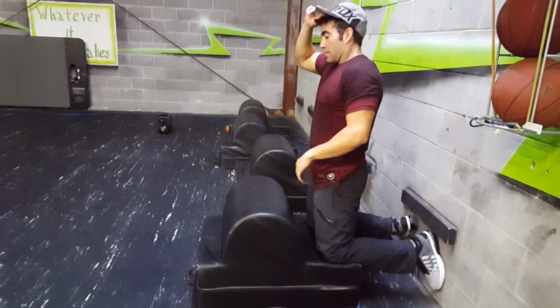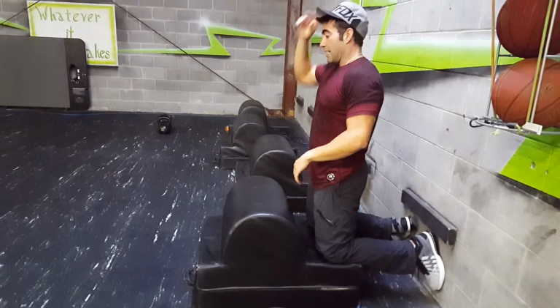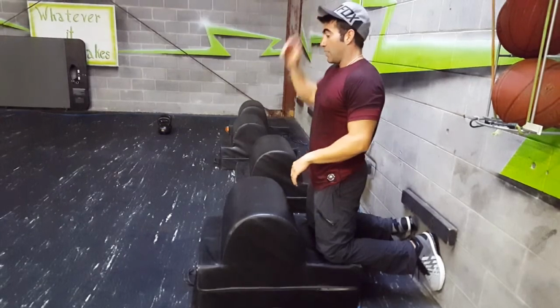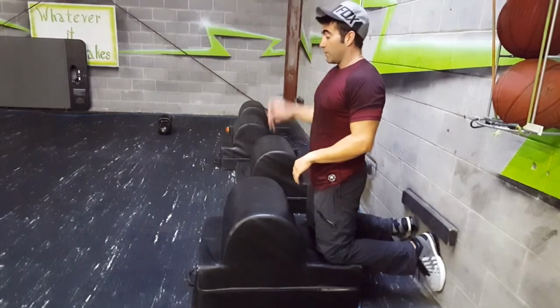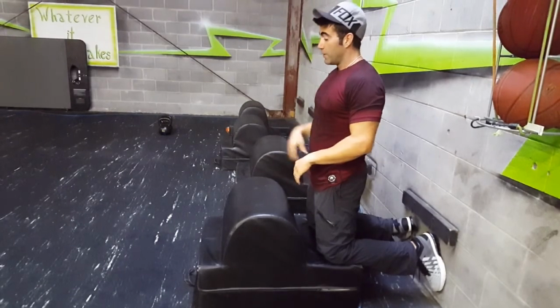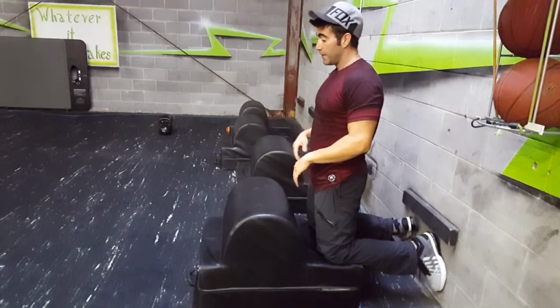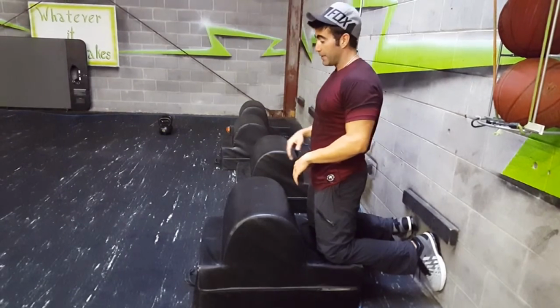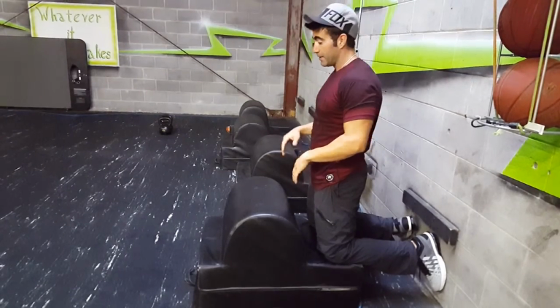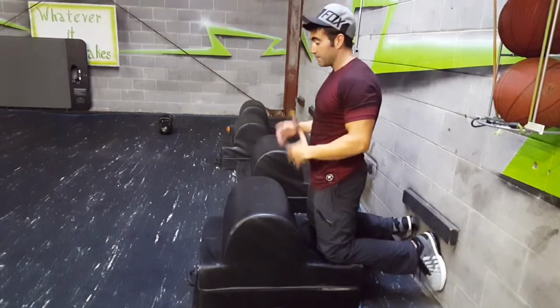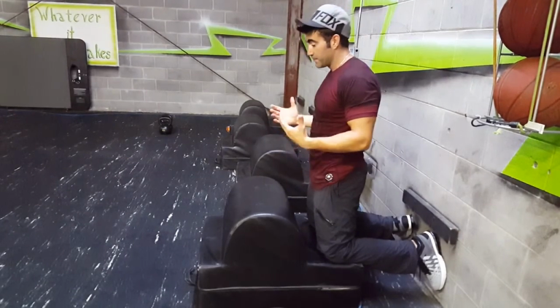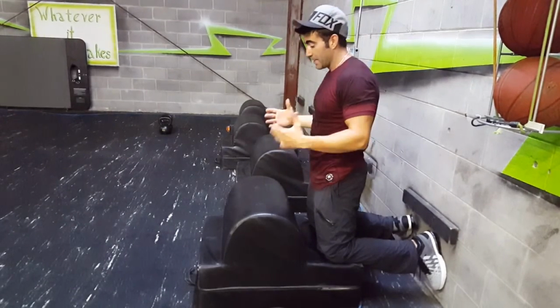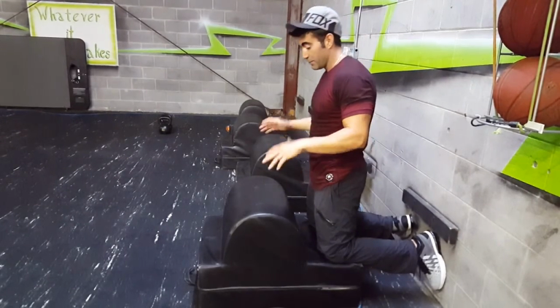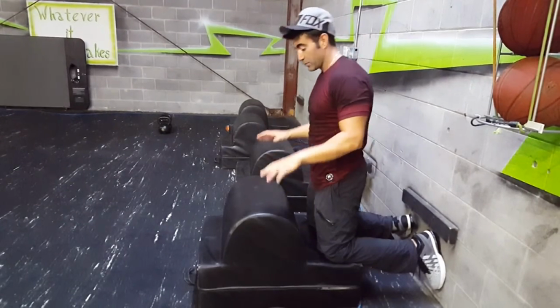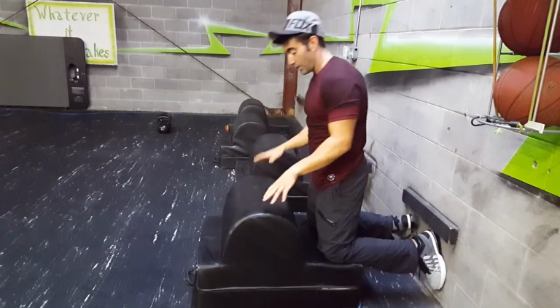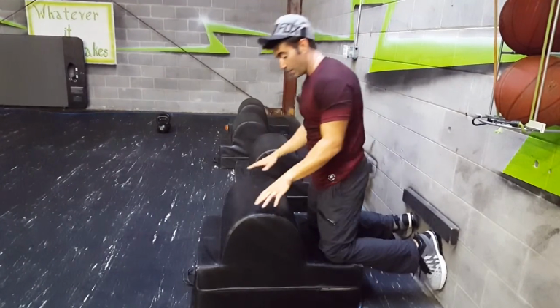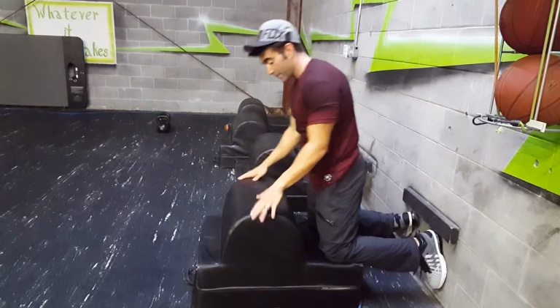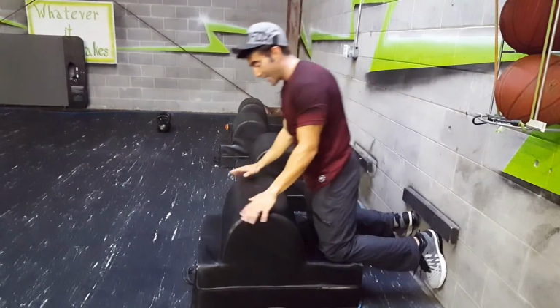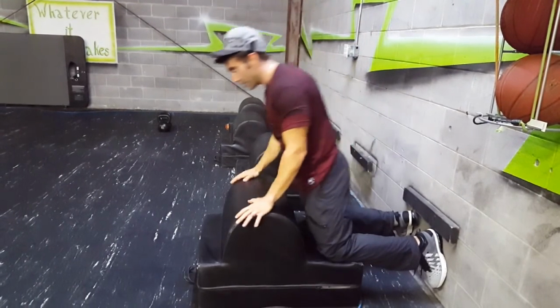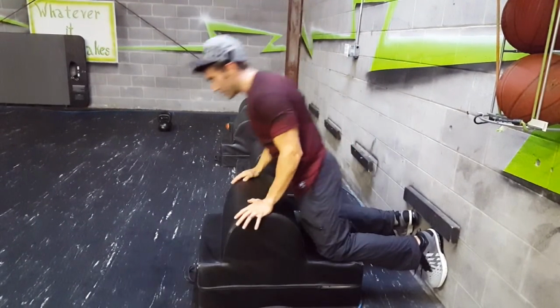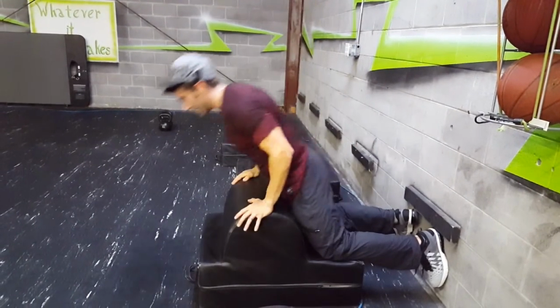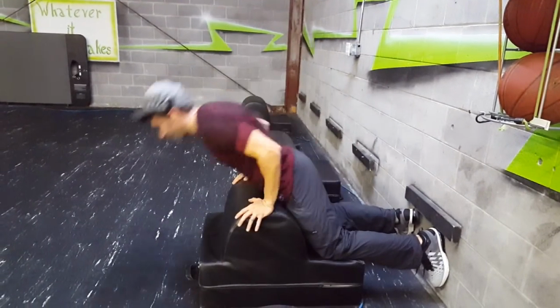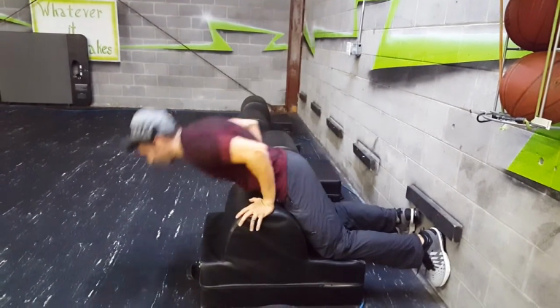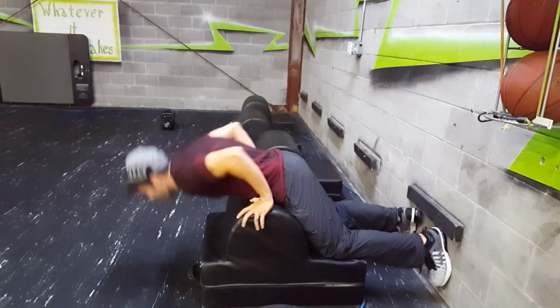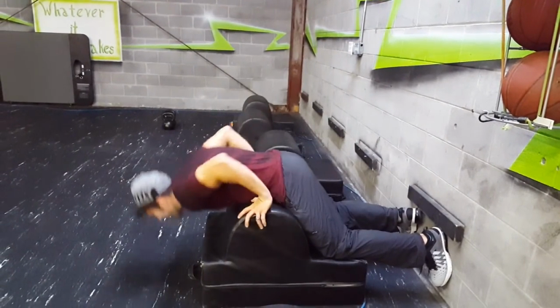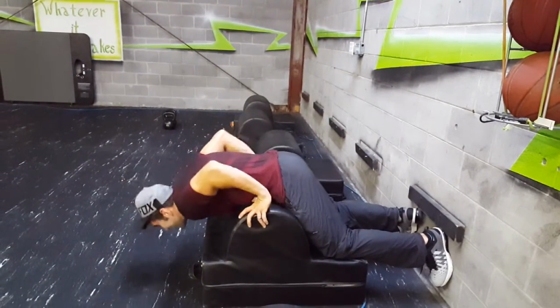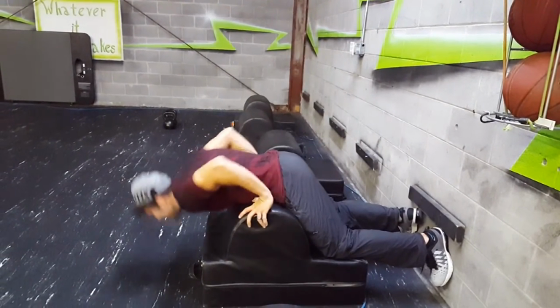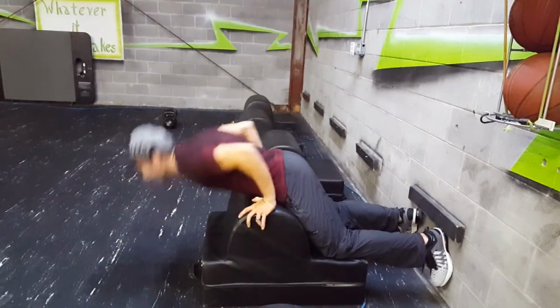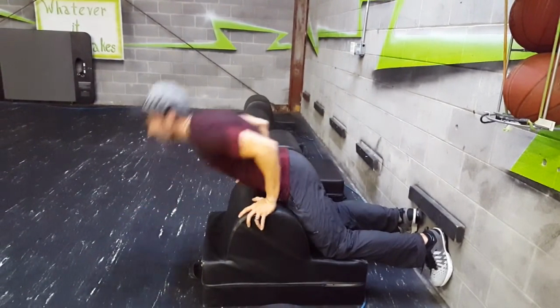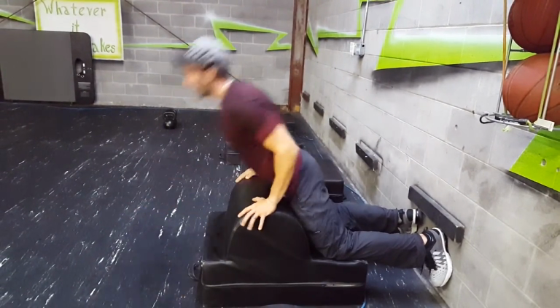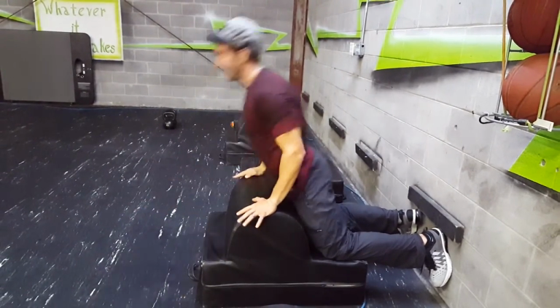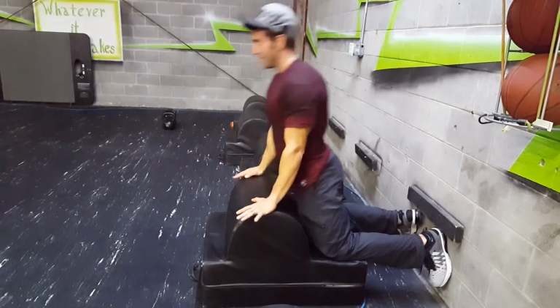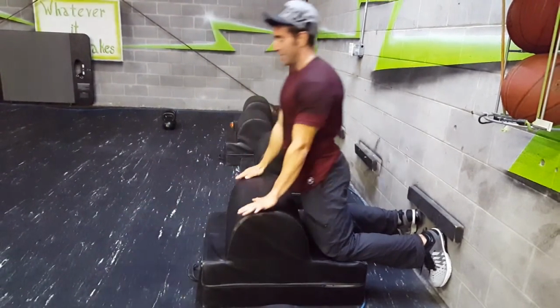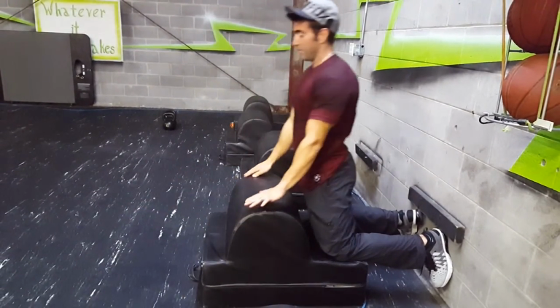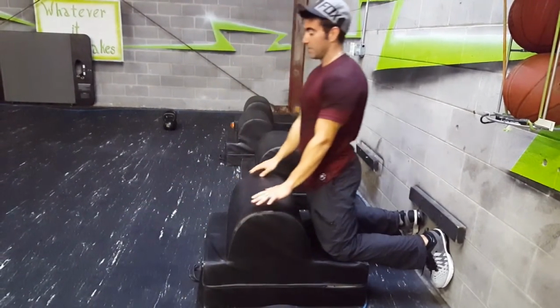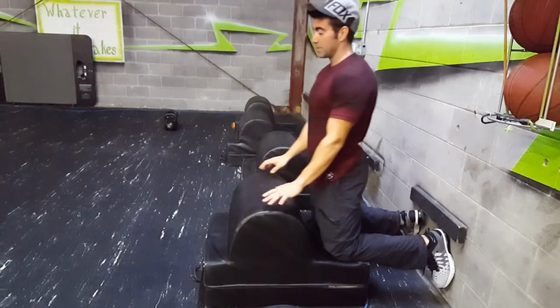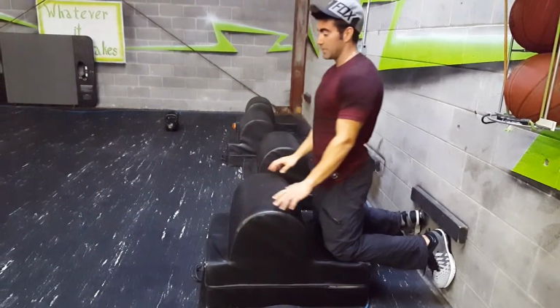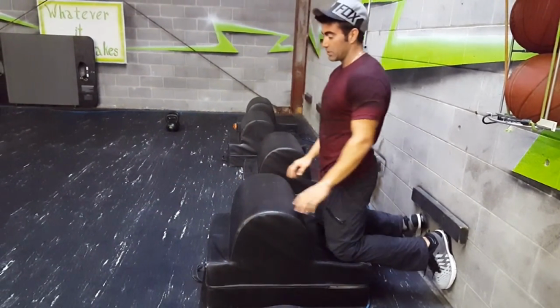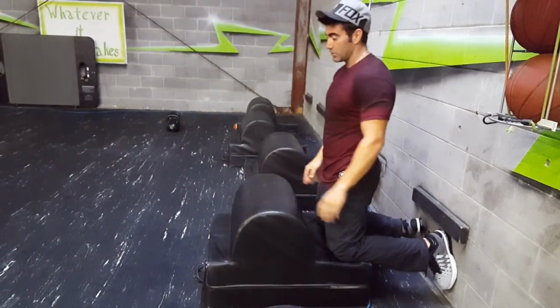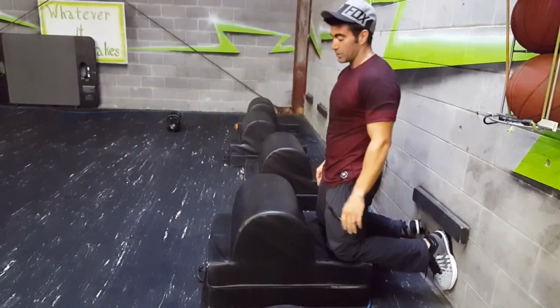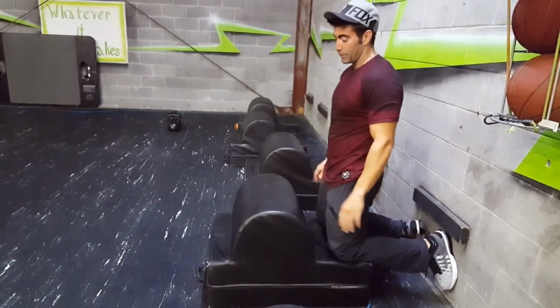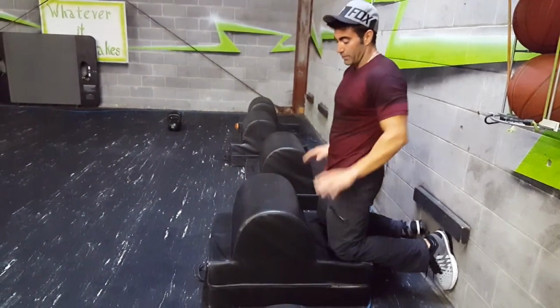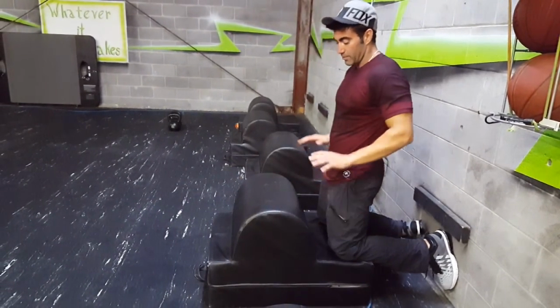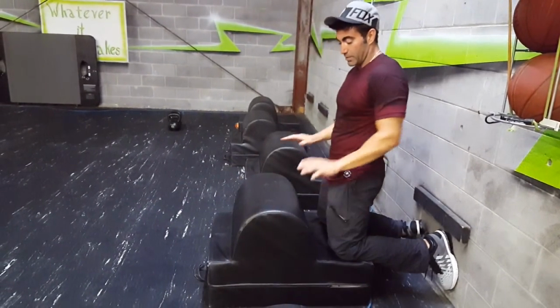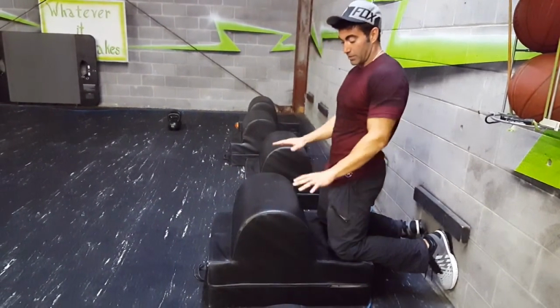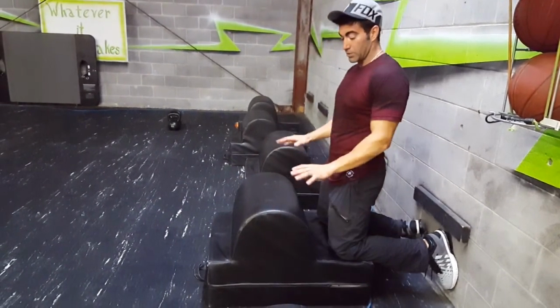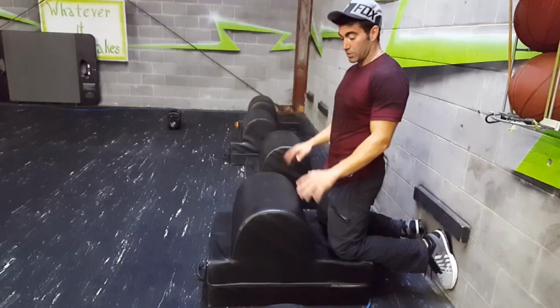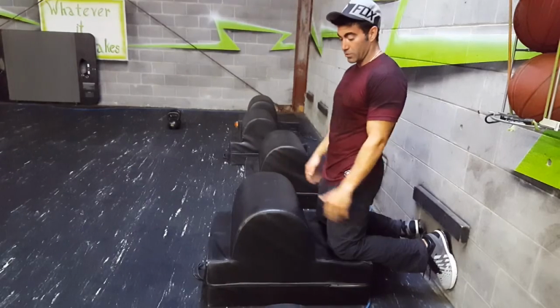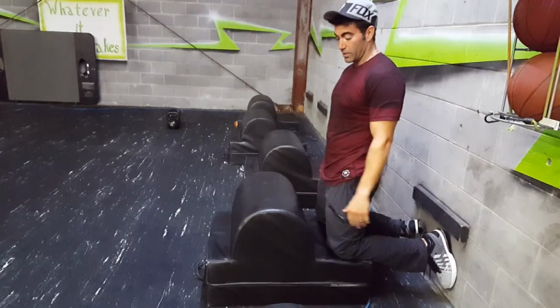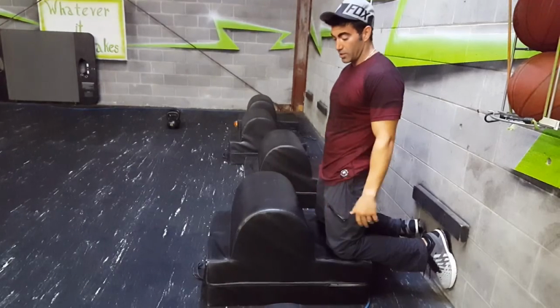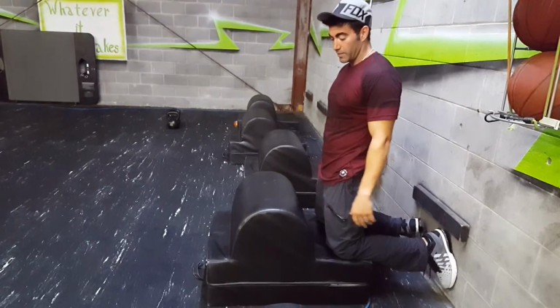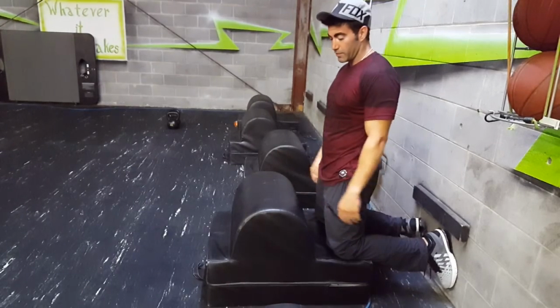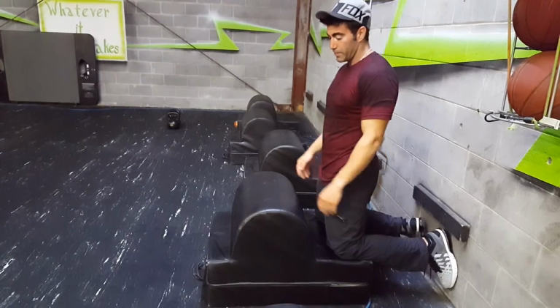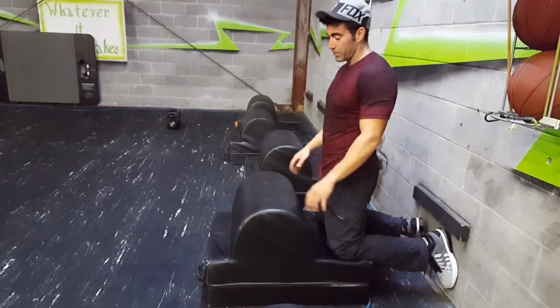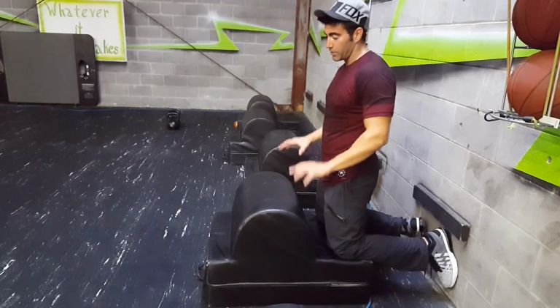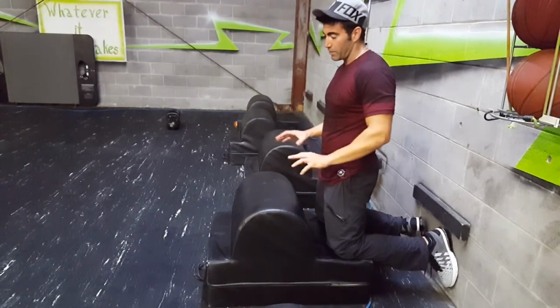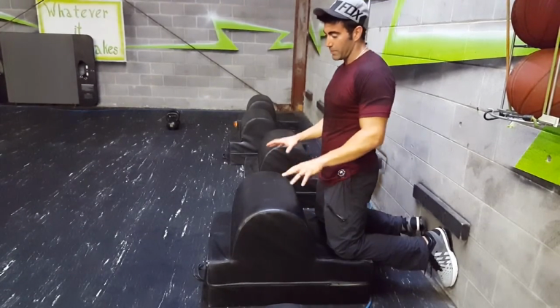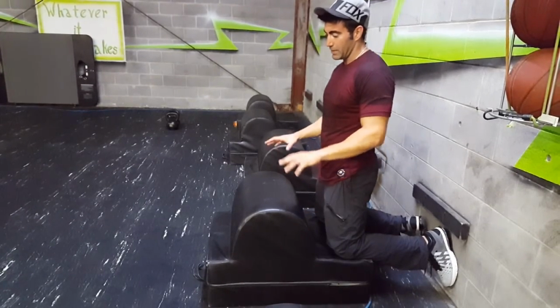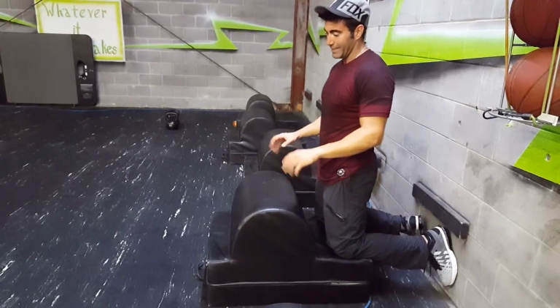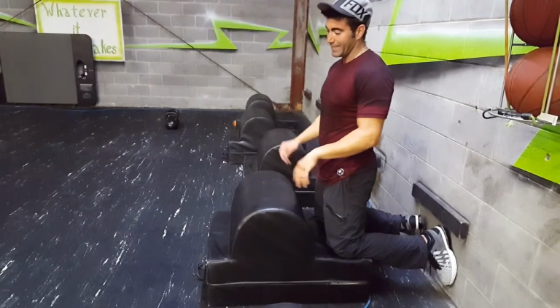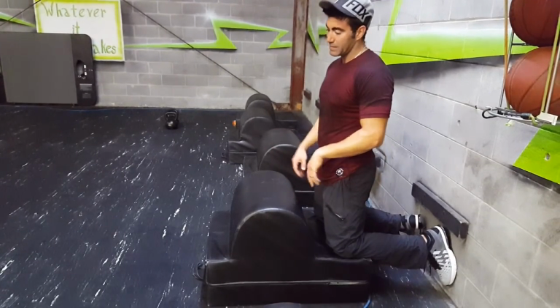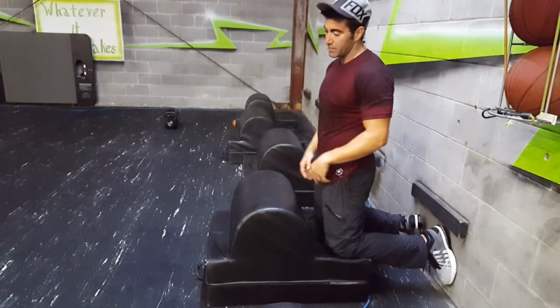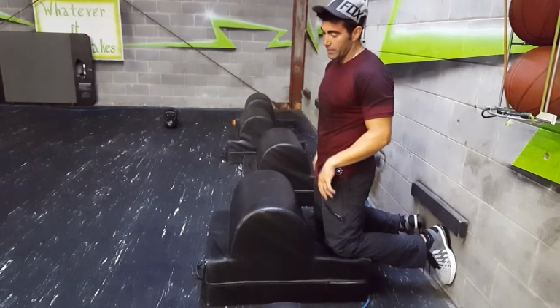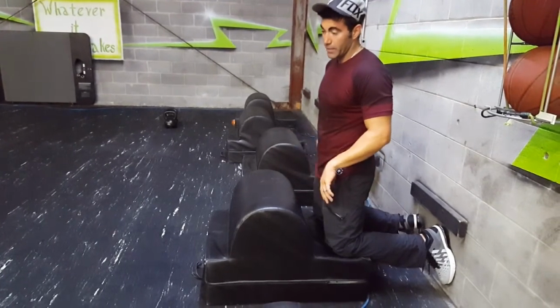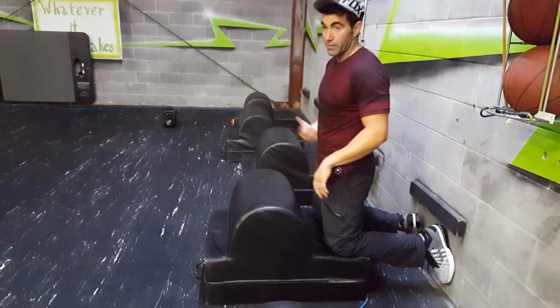If you struggle with that, you can have the hands here and assist yourself a little bit — just do a little bit of a push-off, but the less the better.